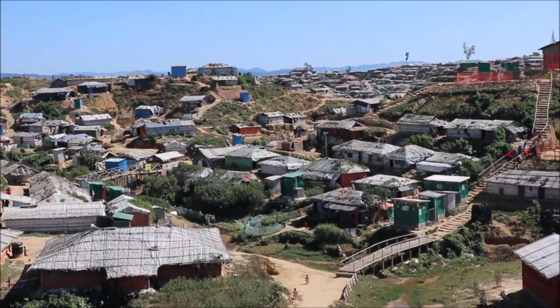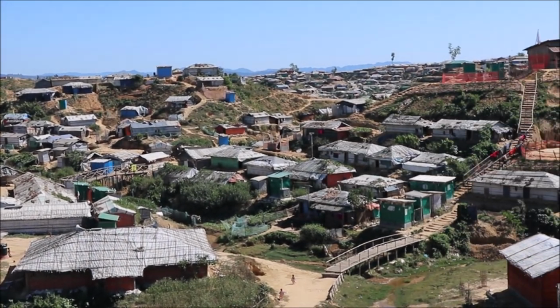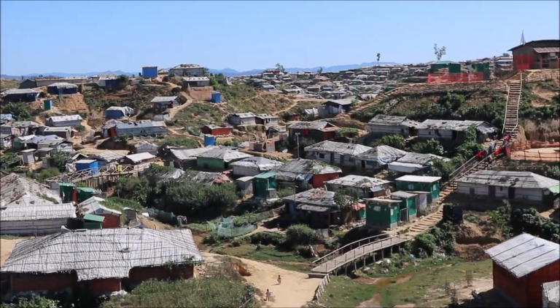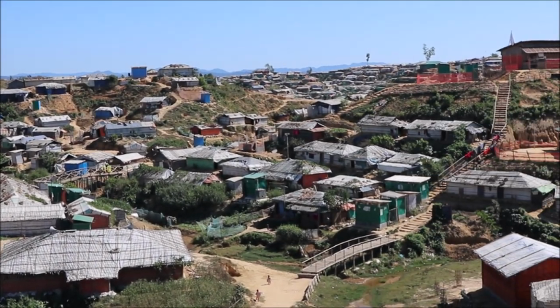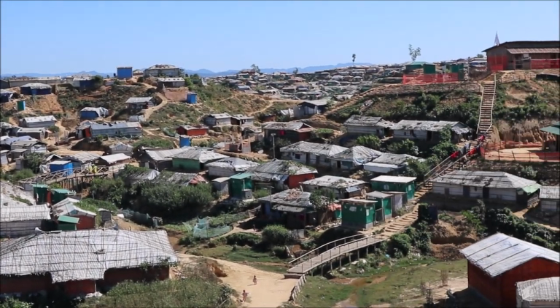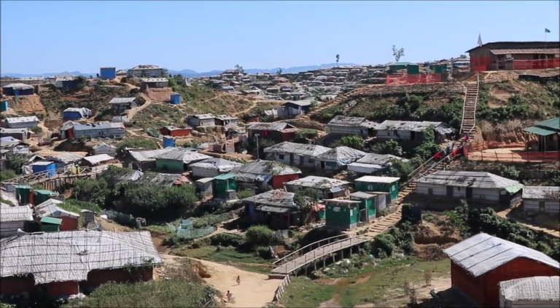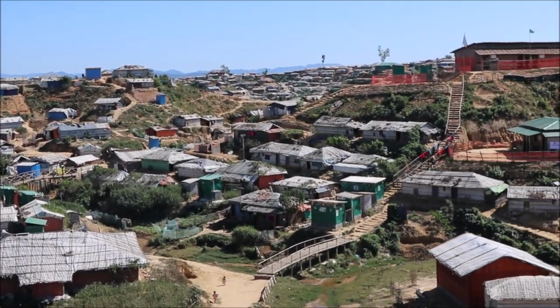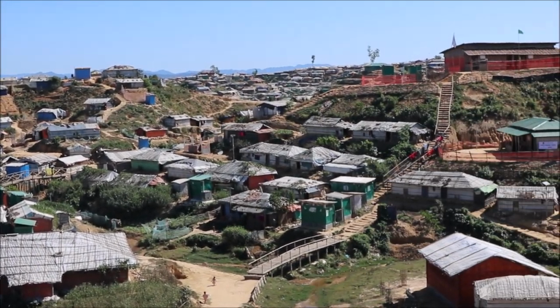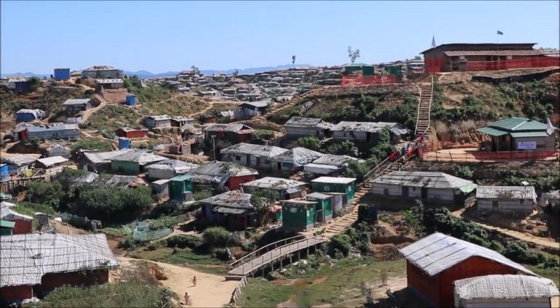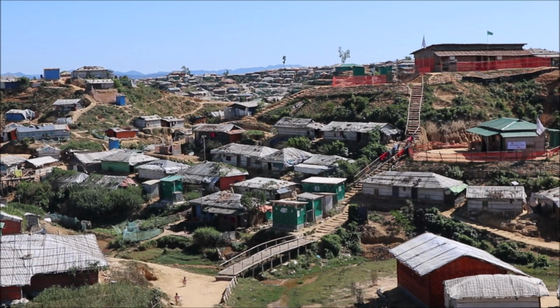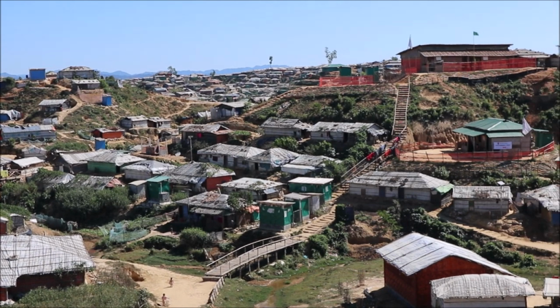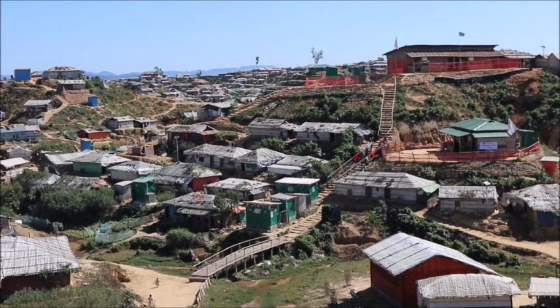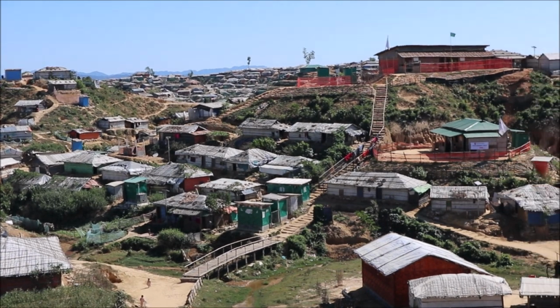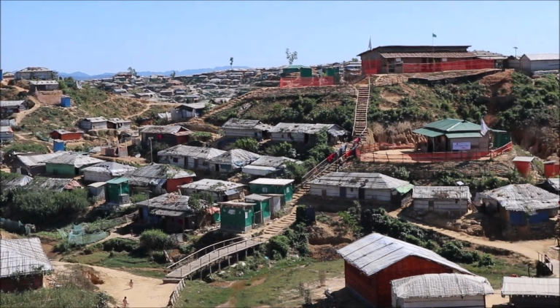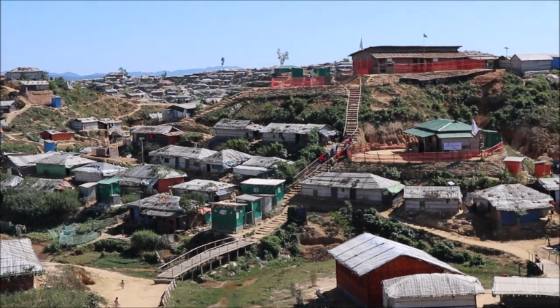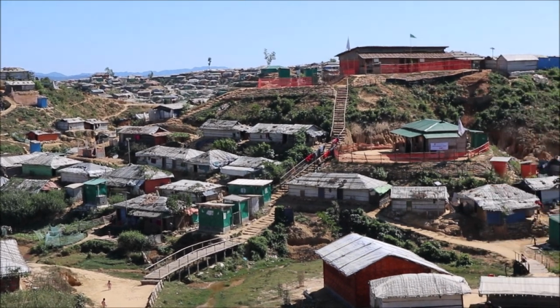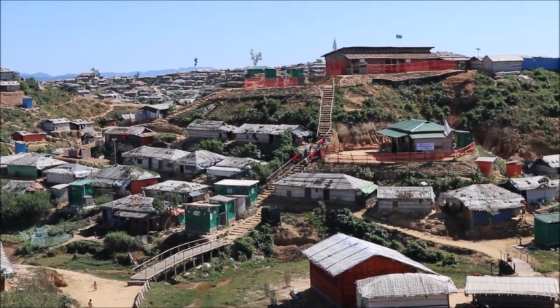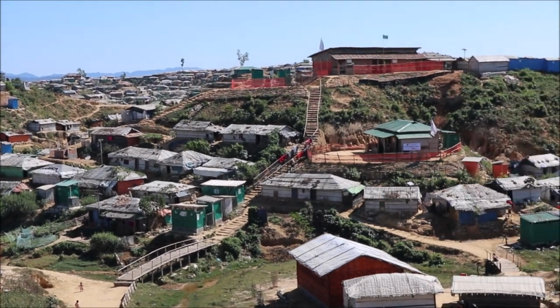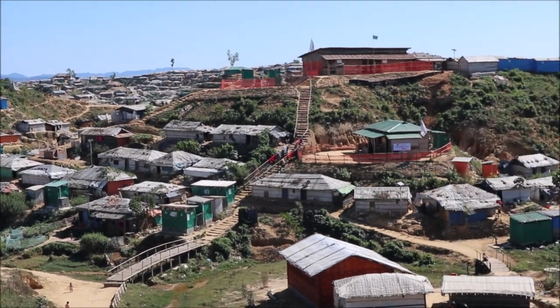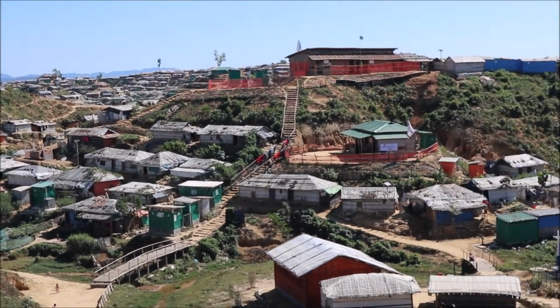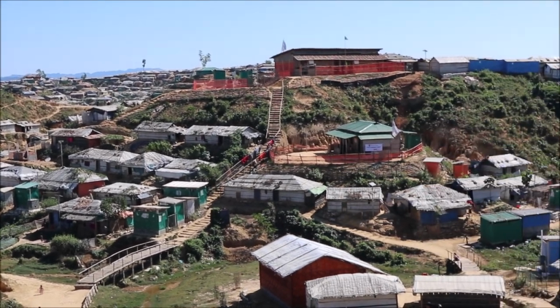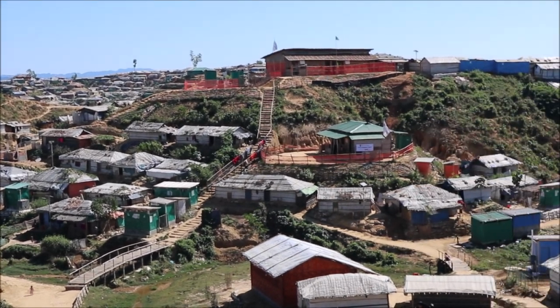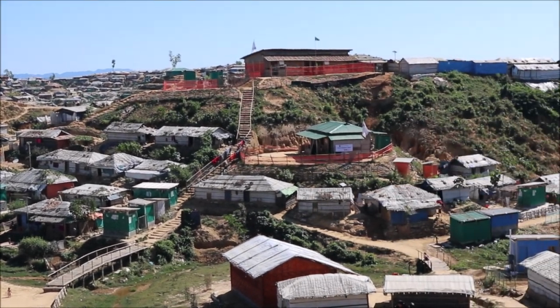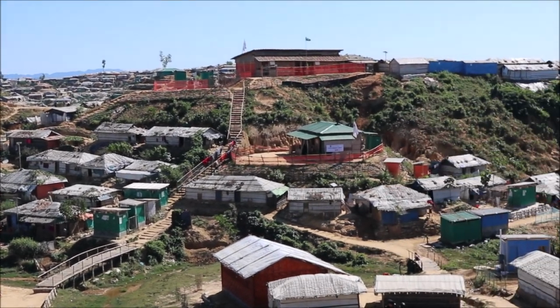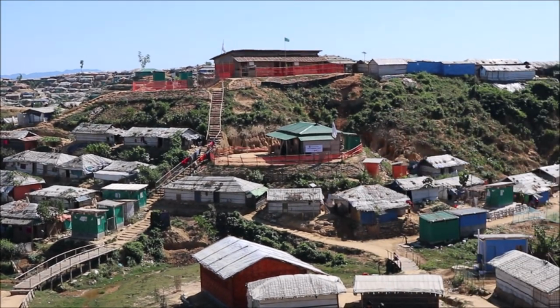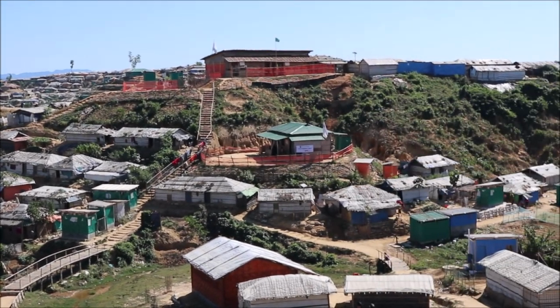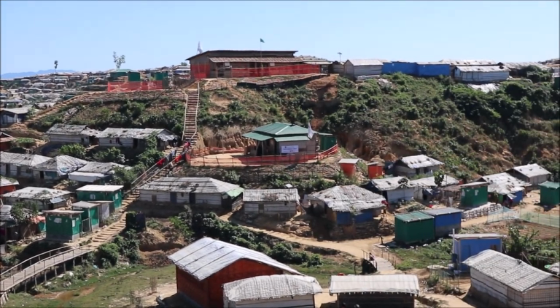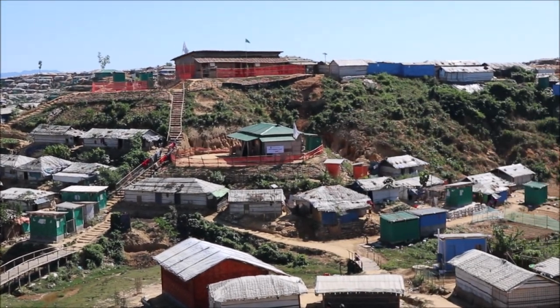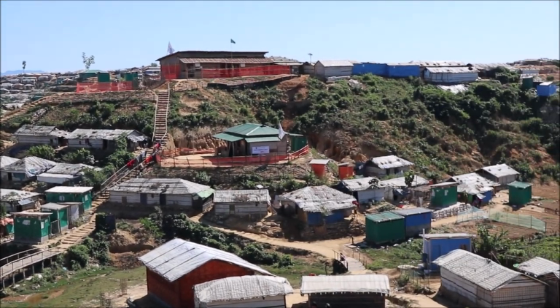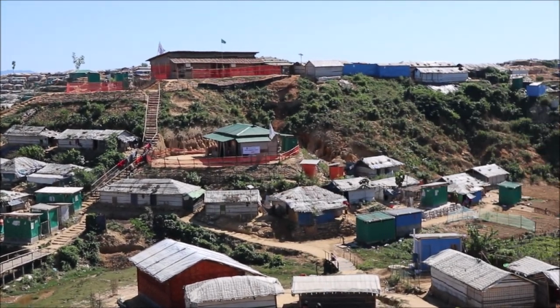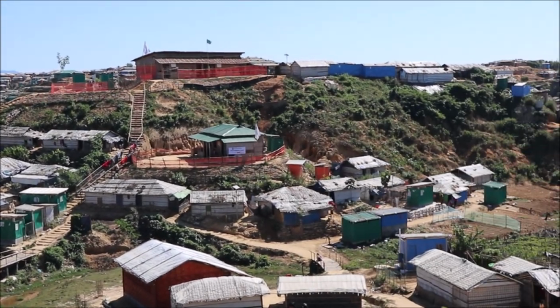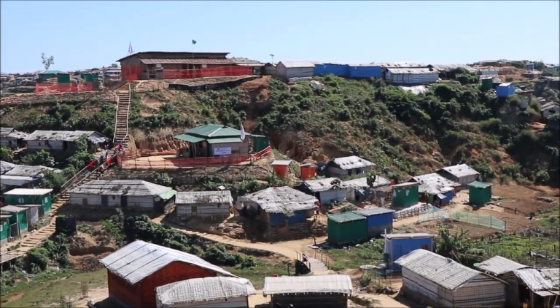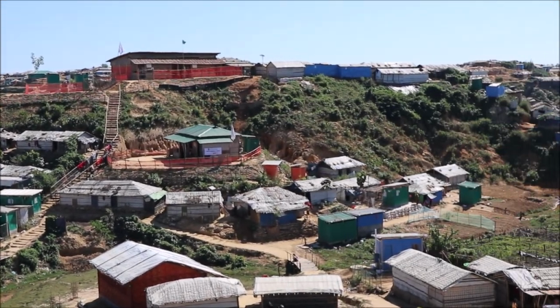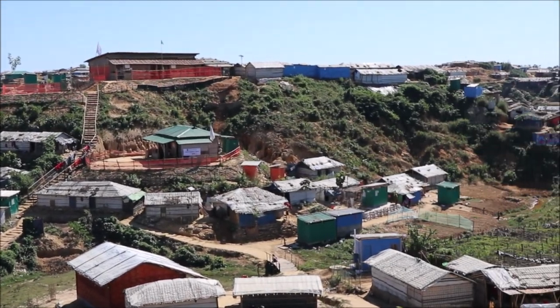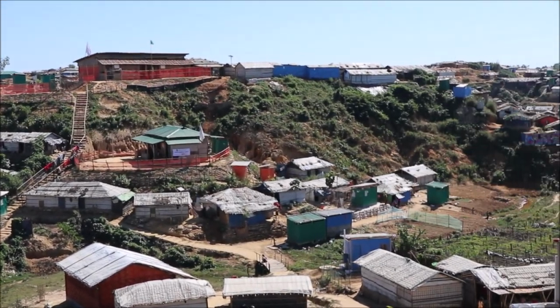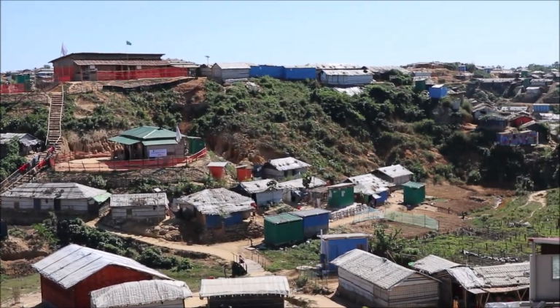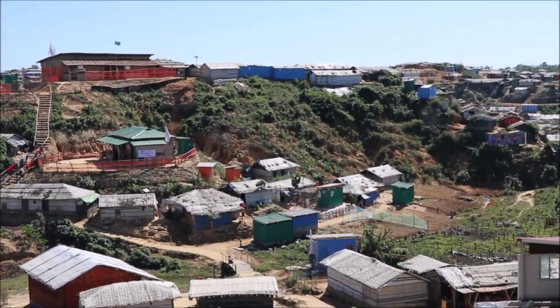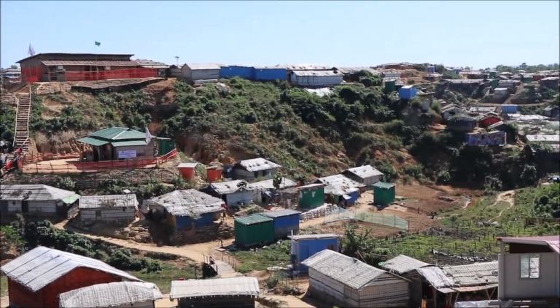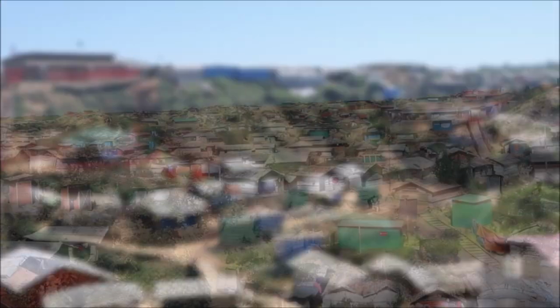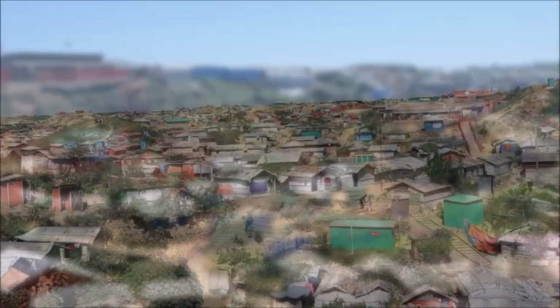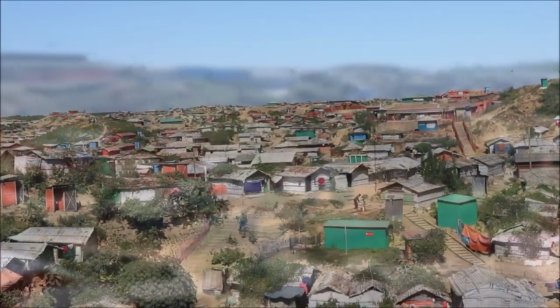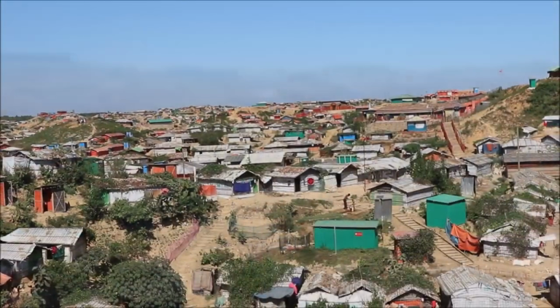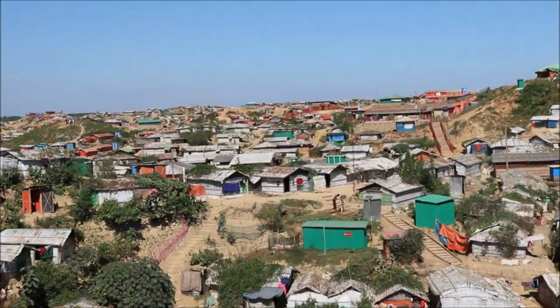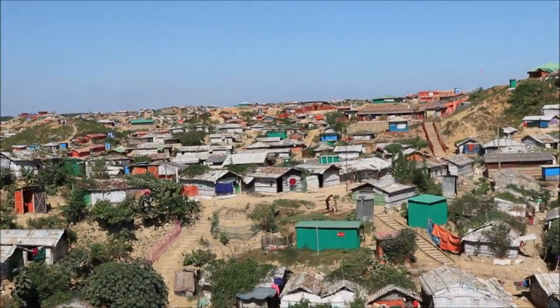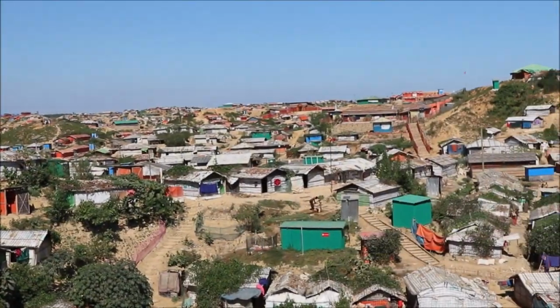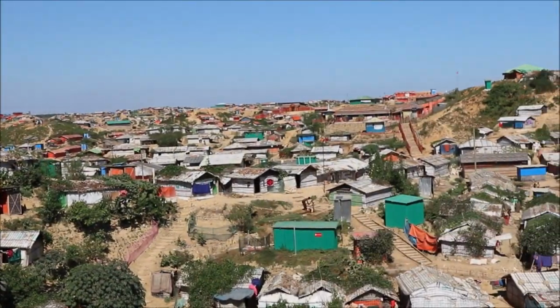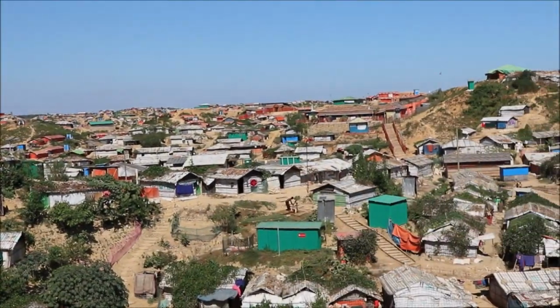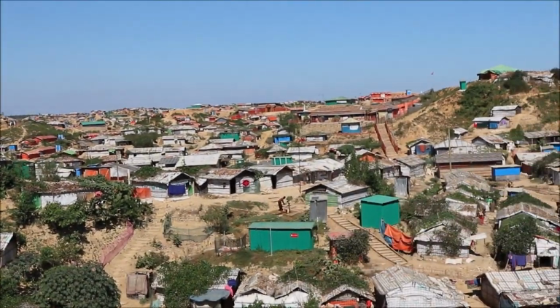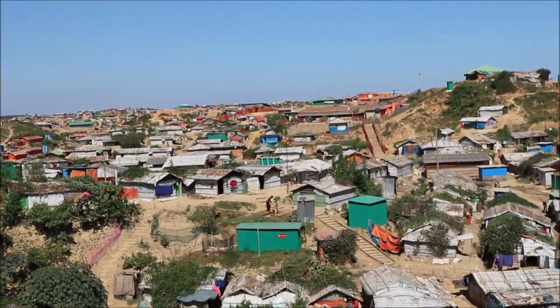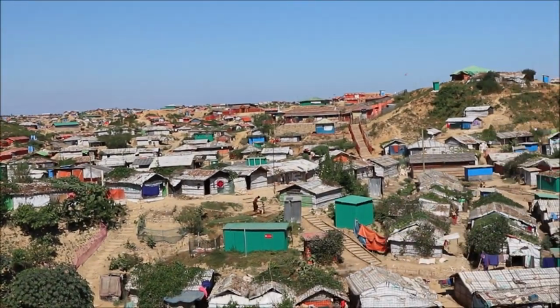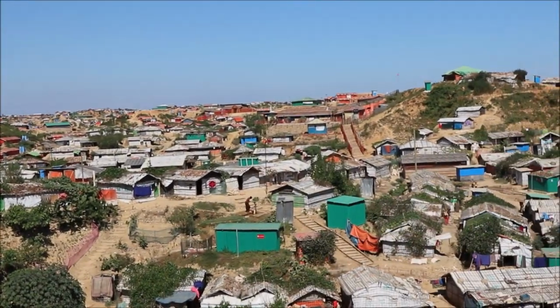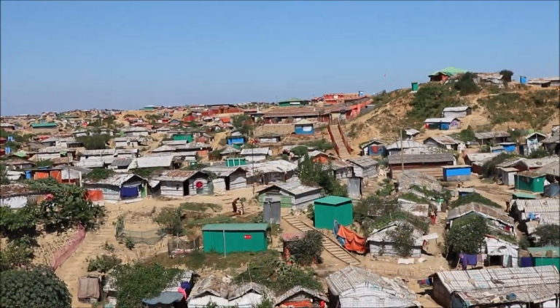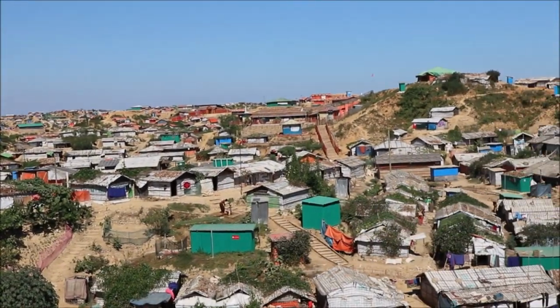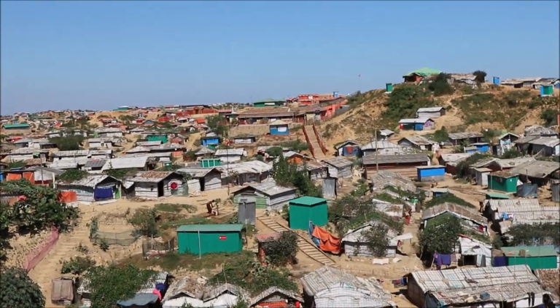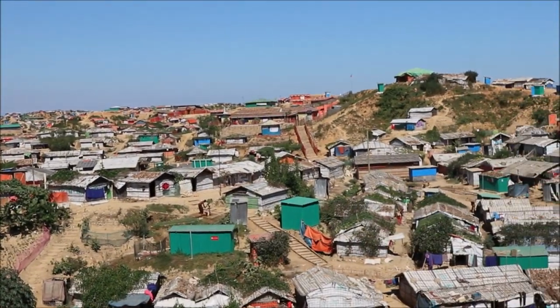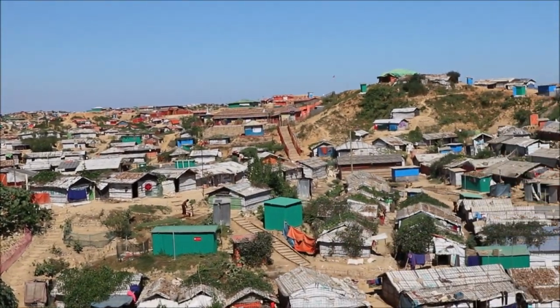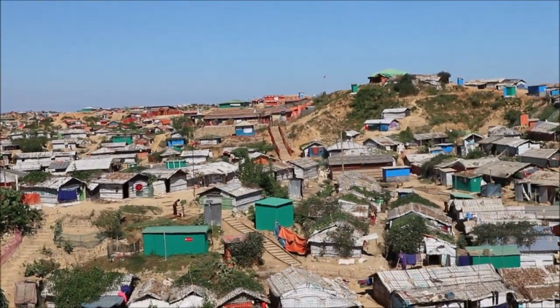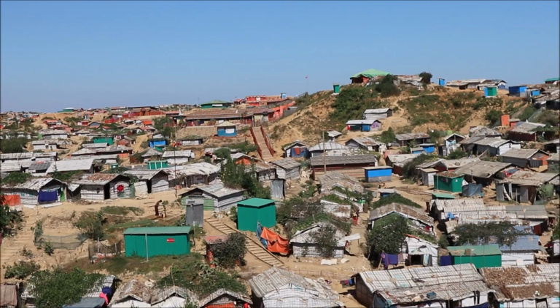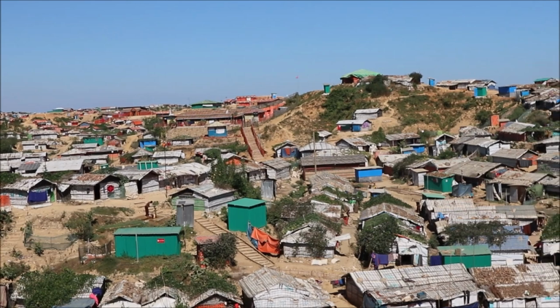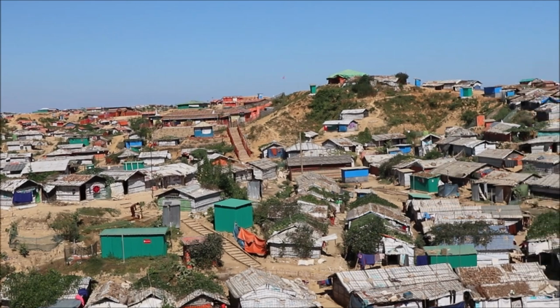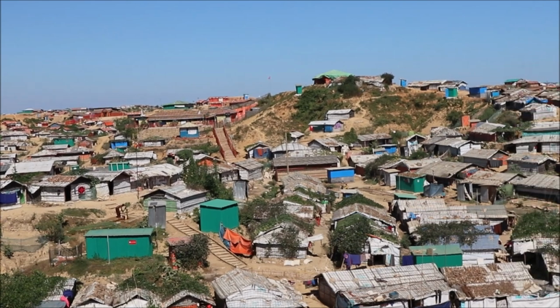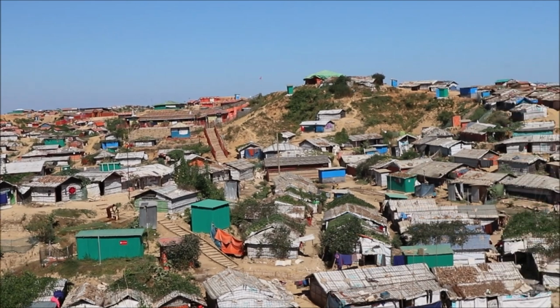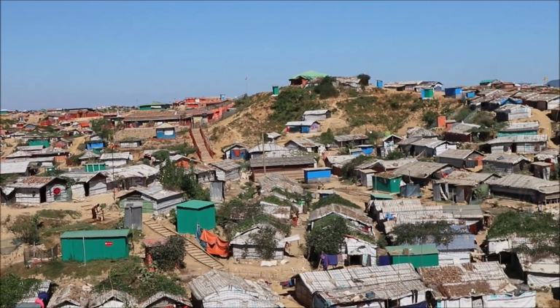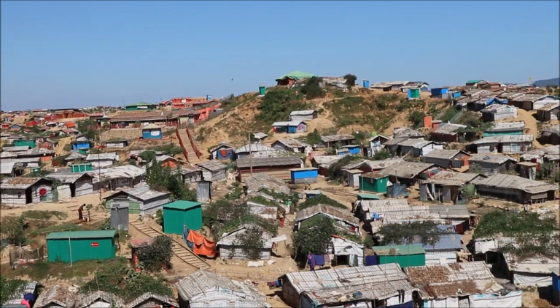With one million people, Balukhali II is comparable to cities like Stockholm, Sweden; Cologne, Germany; or Birmingham, UK.